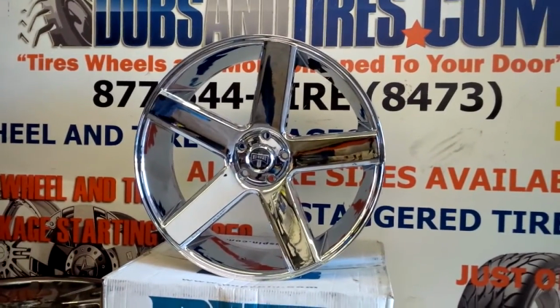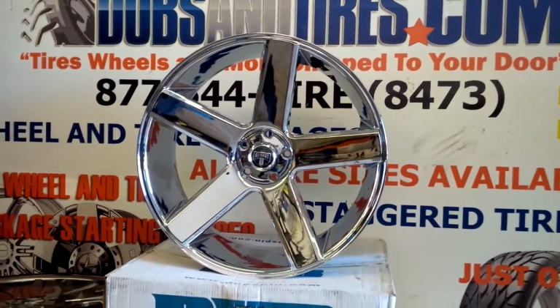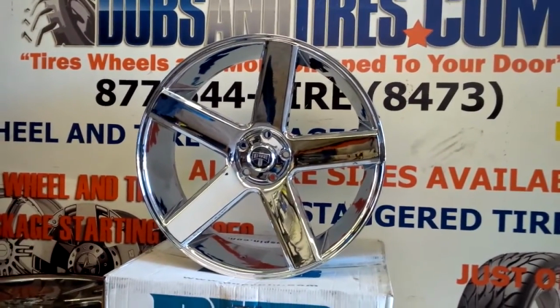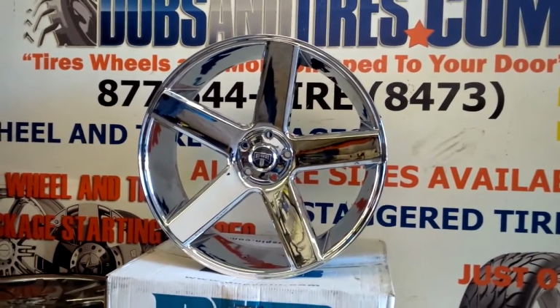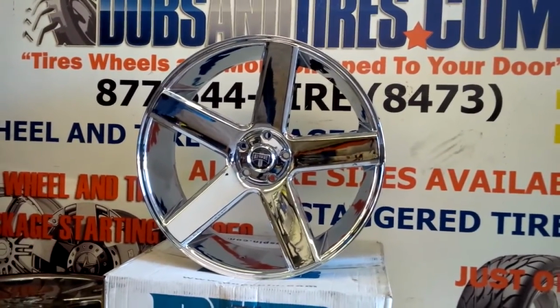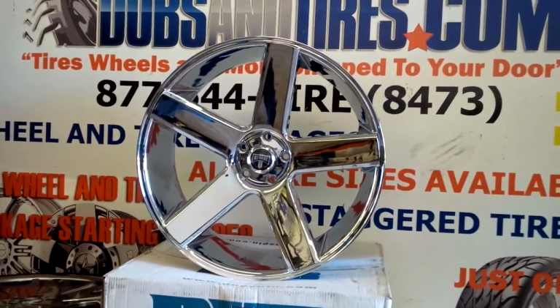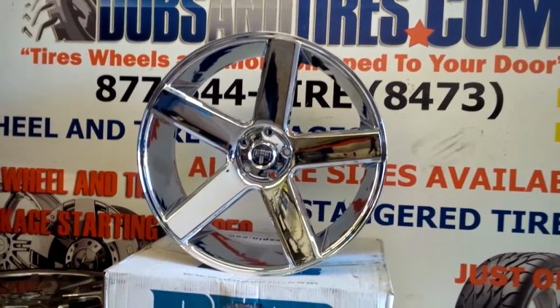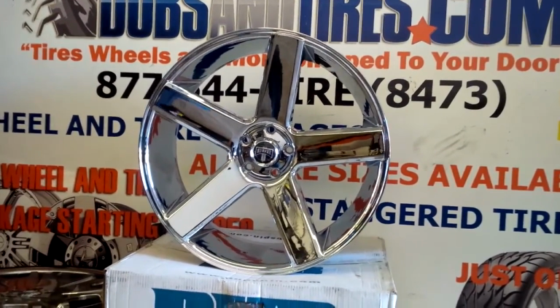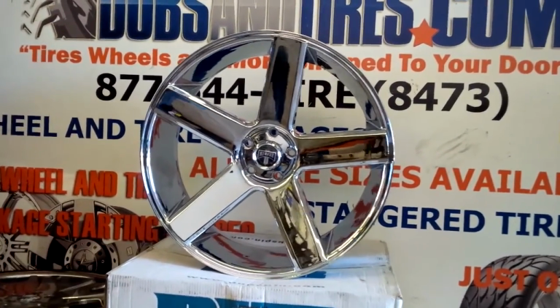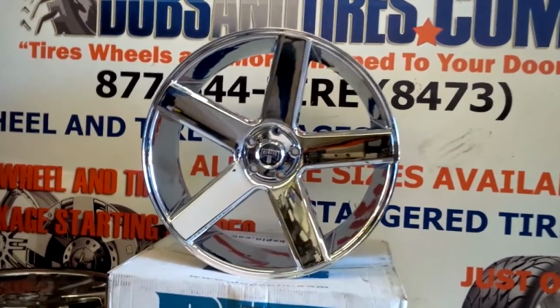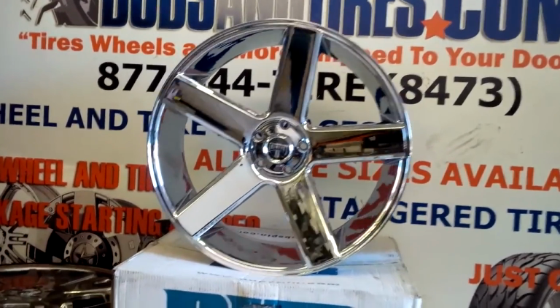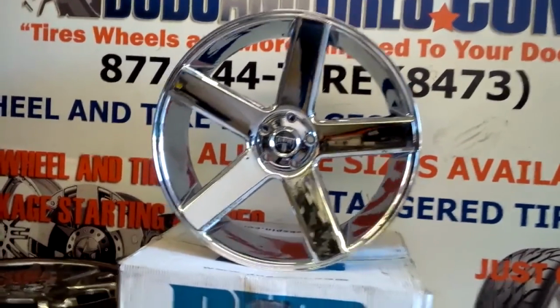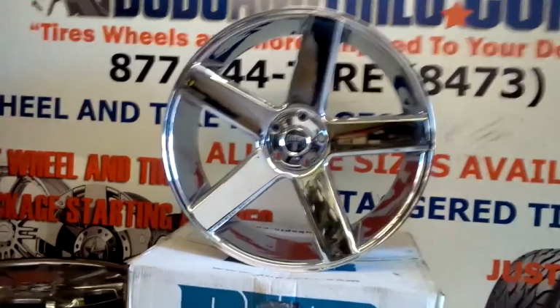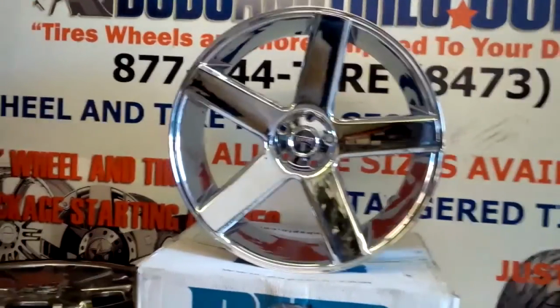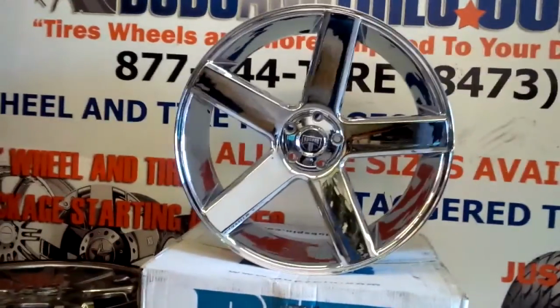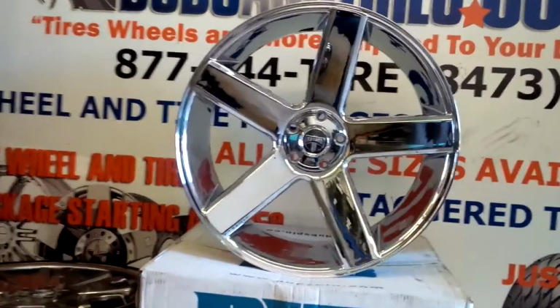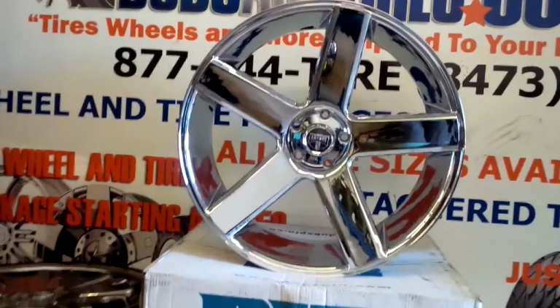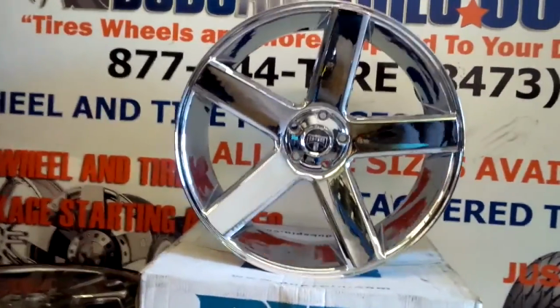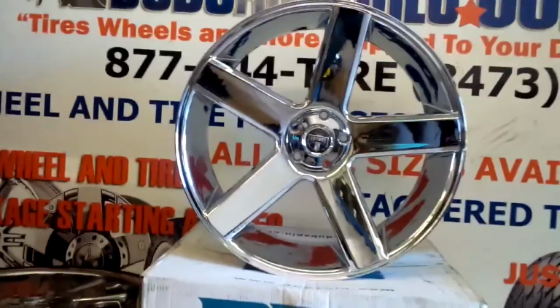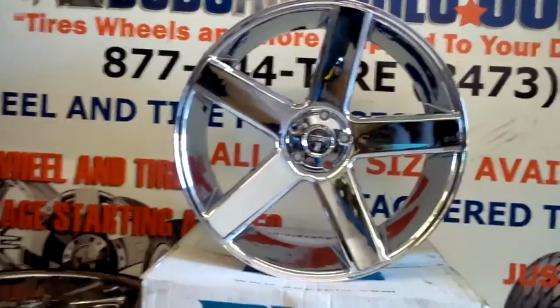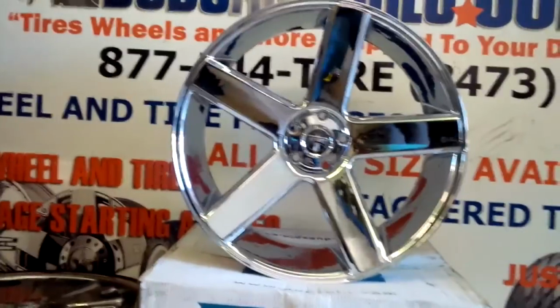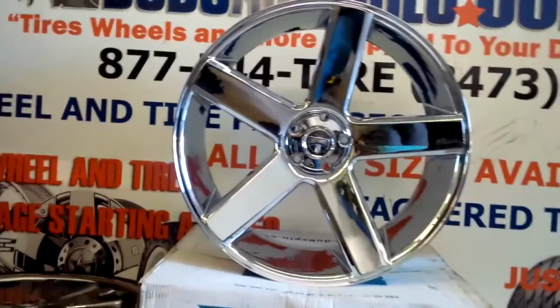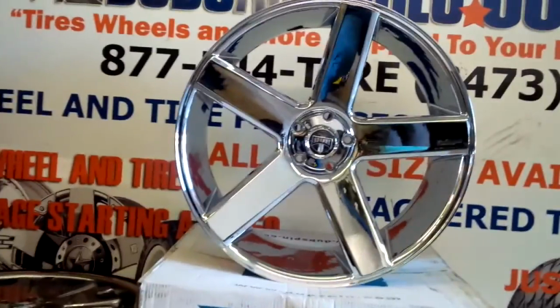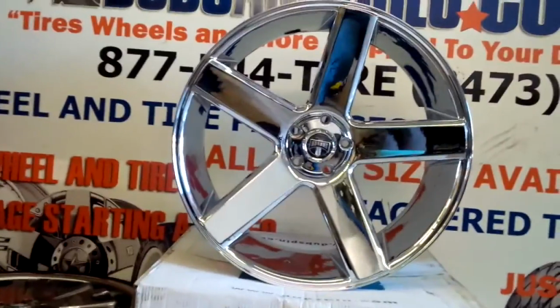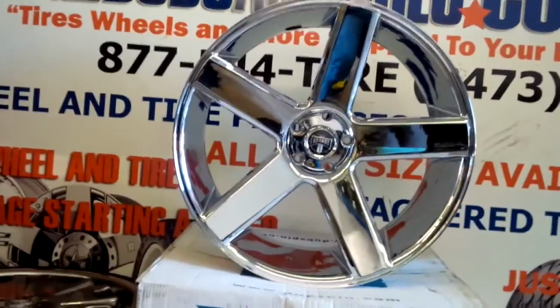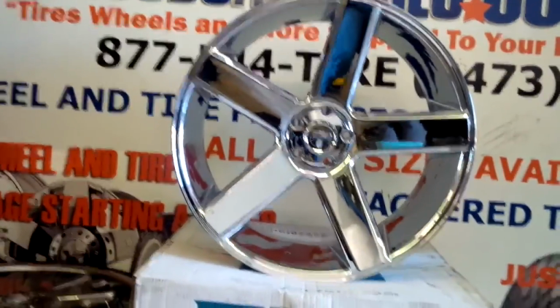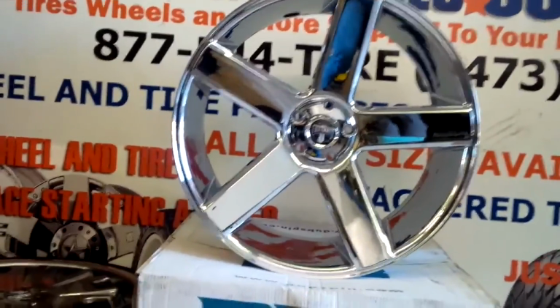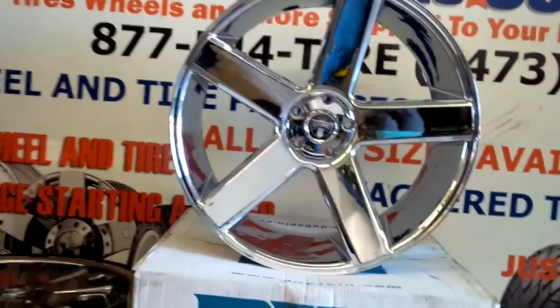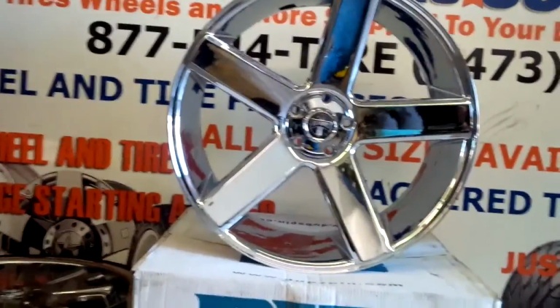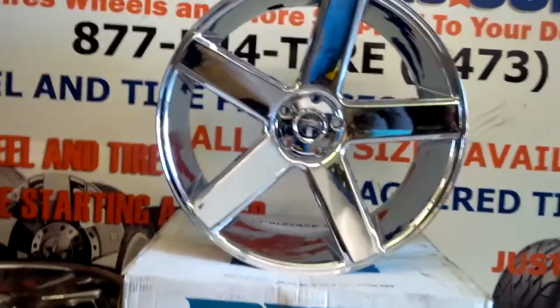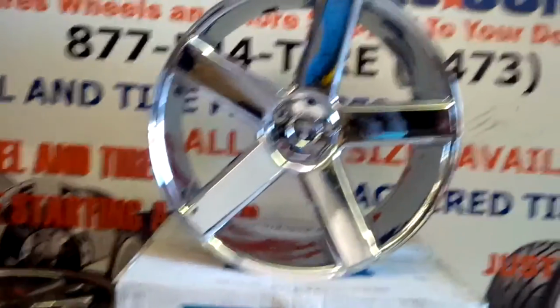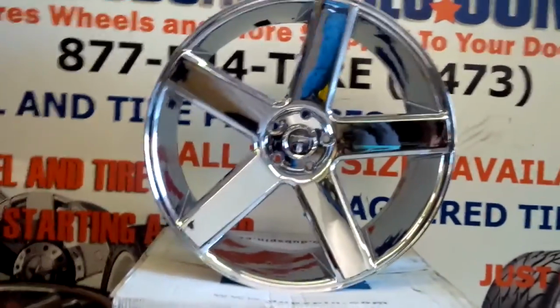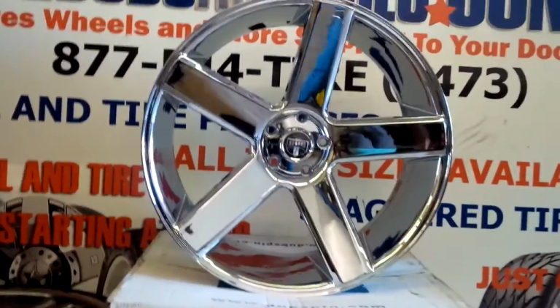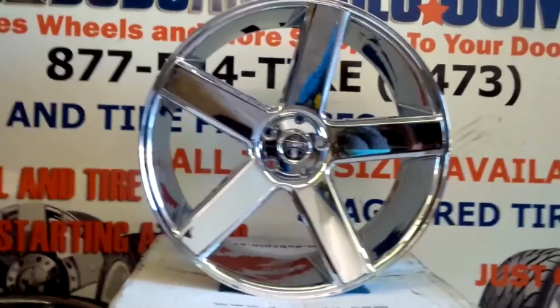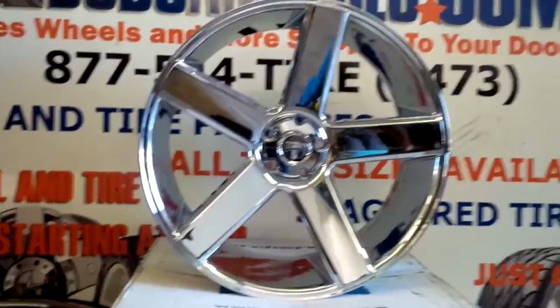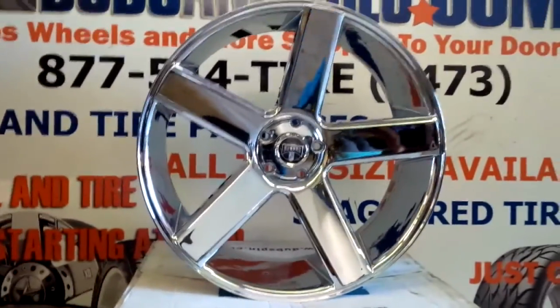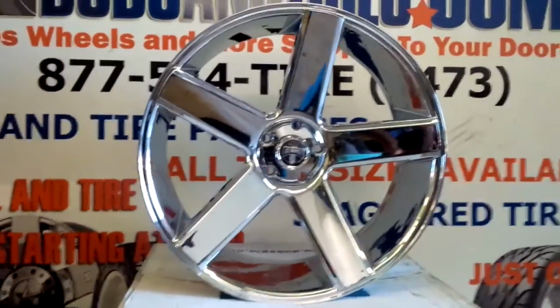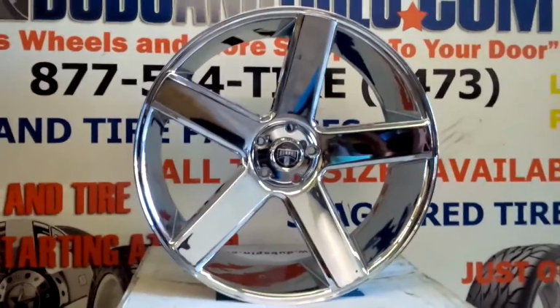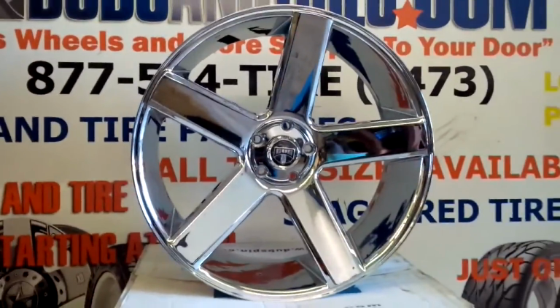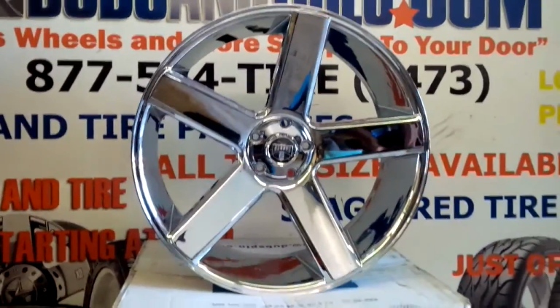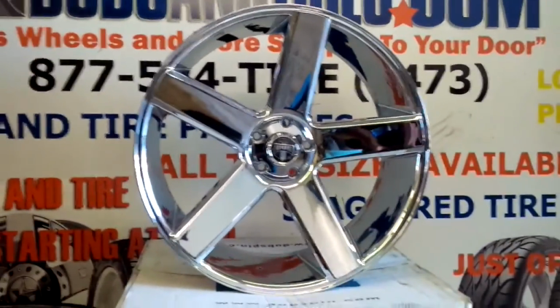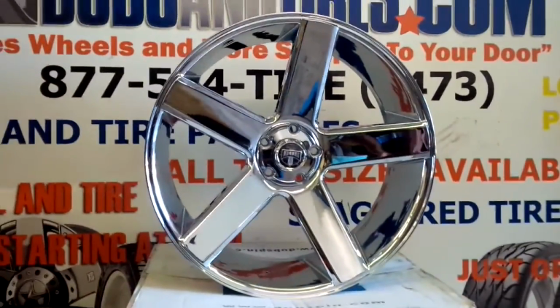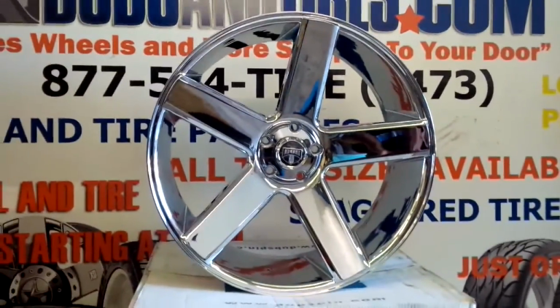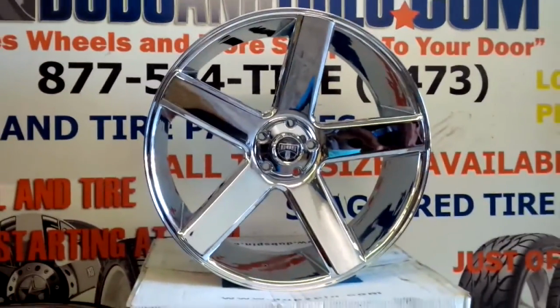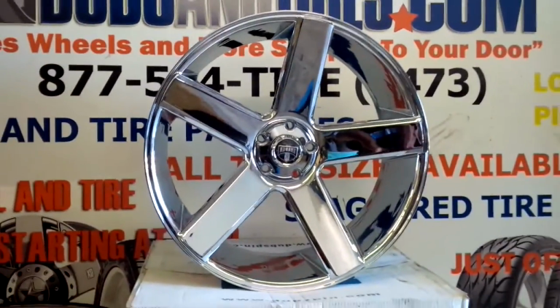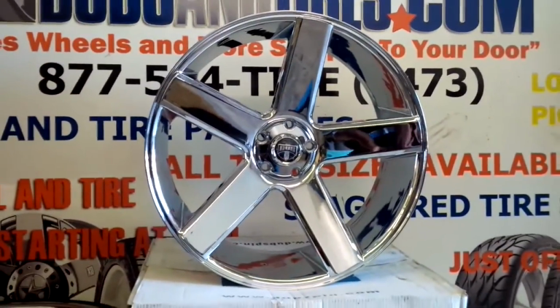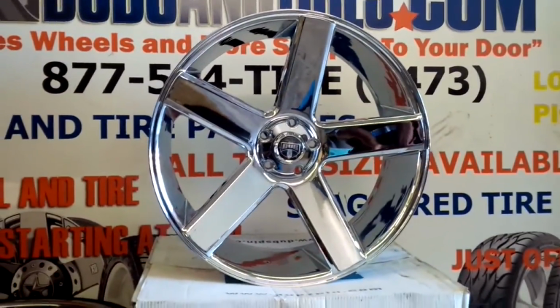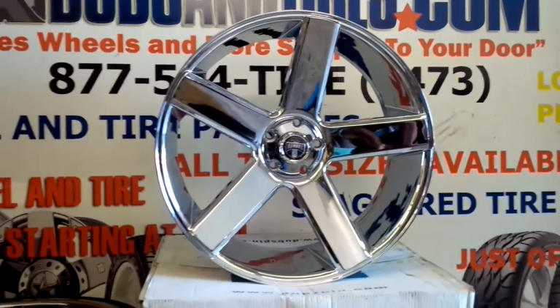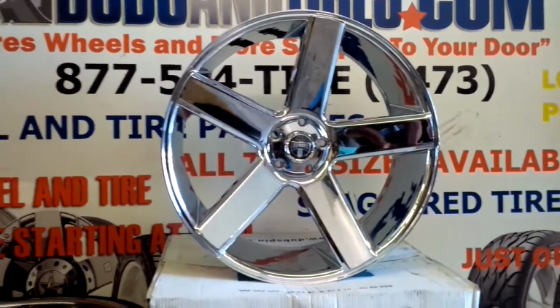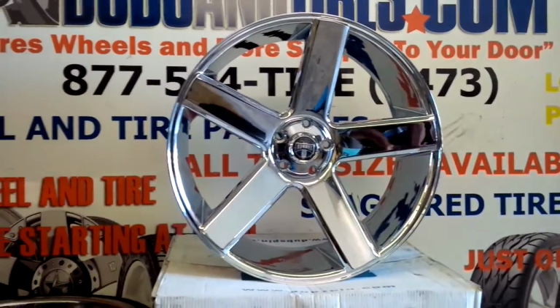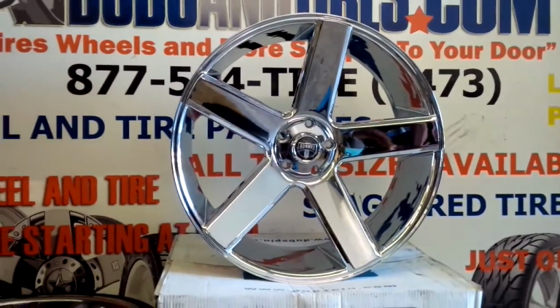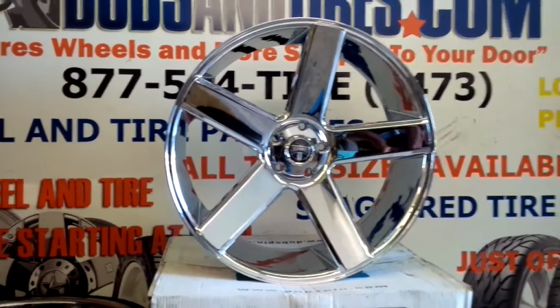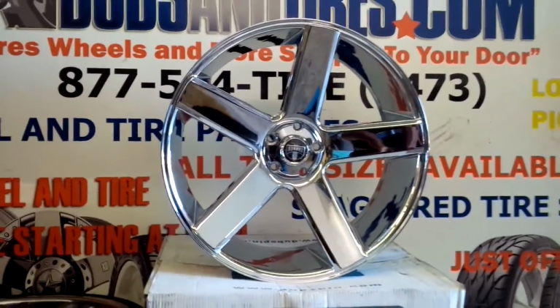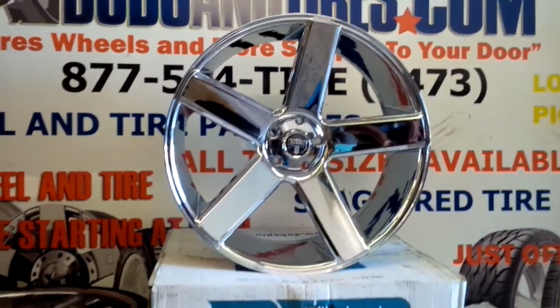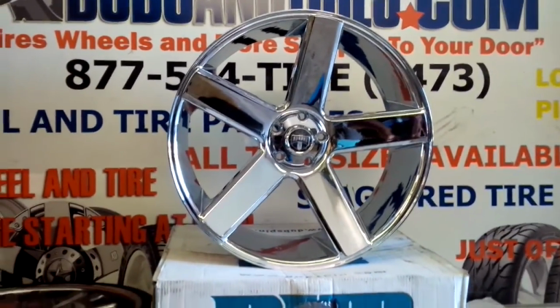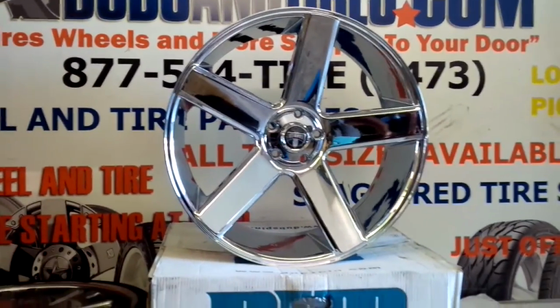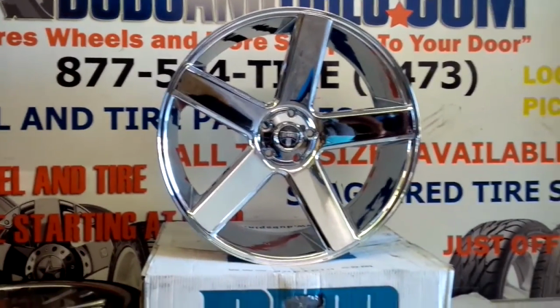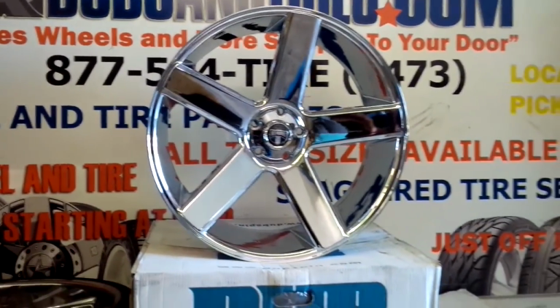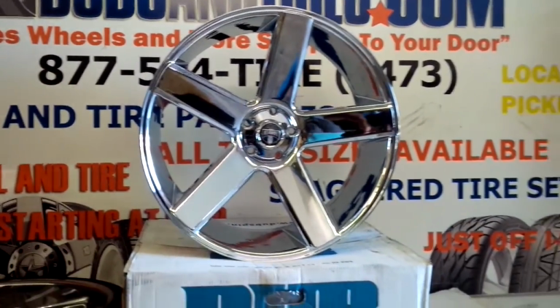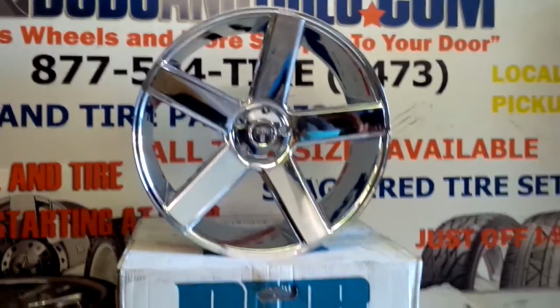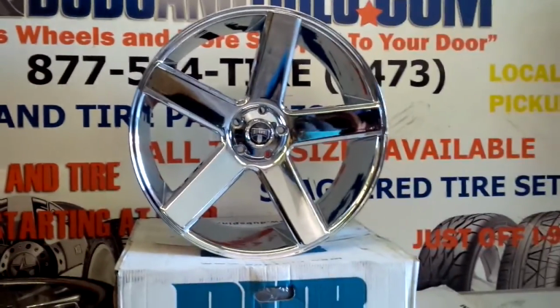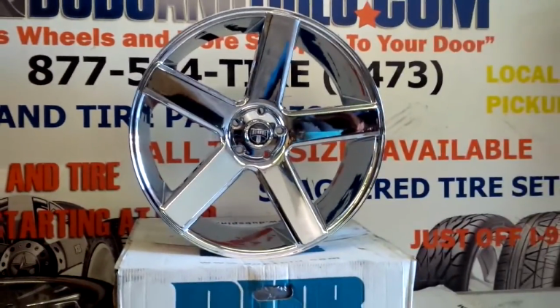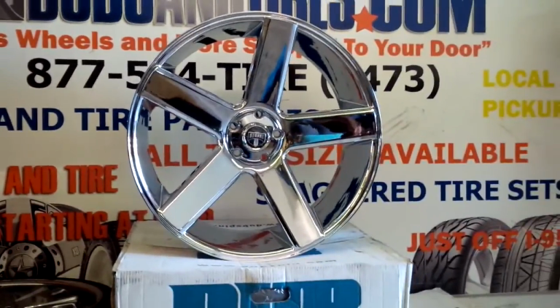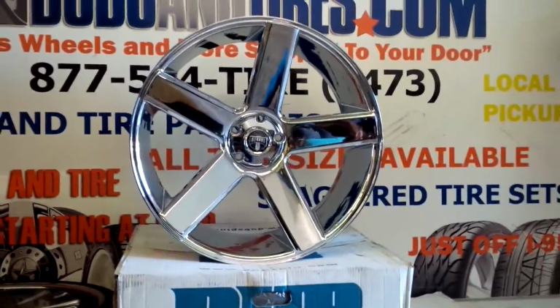Right now you're looking at the Dub Baller in chrome 24 inch. These are going out for a Chevy Impala. It's a great looking wheel.